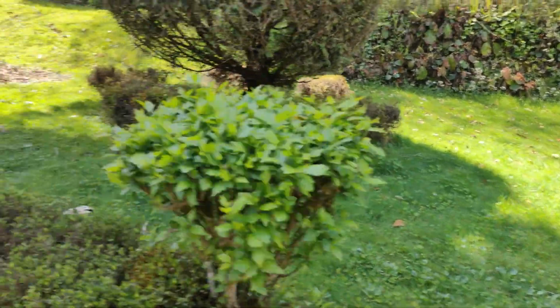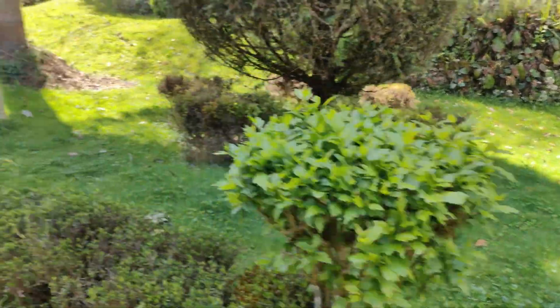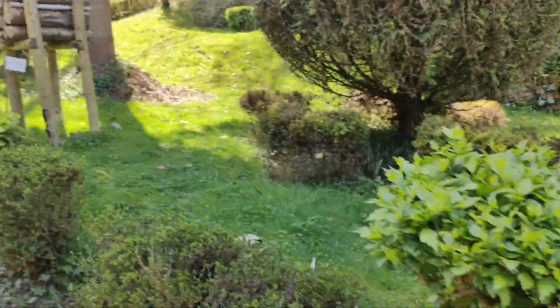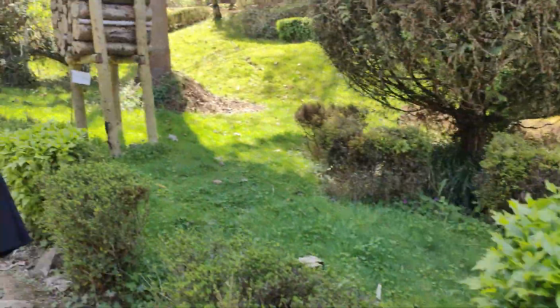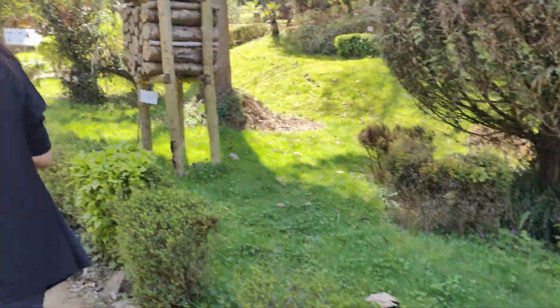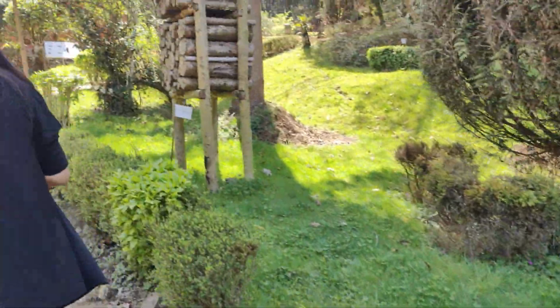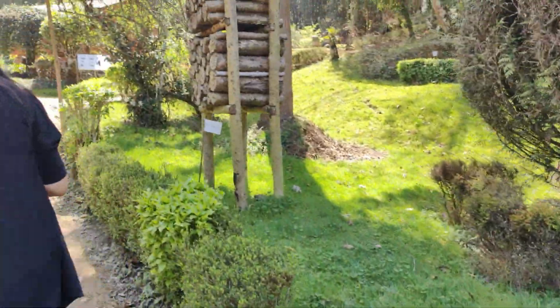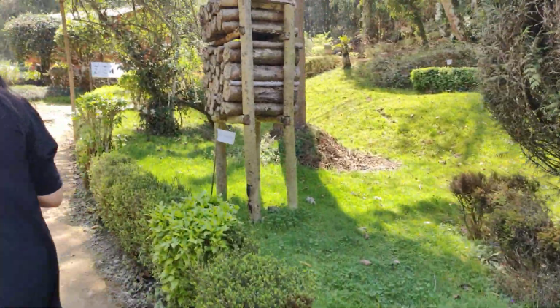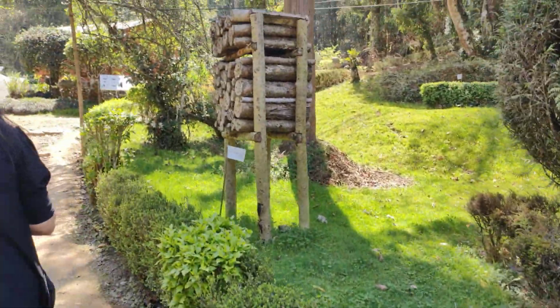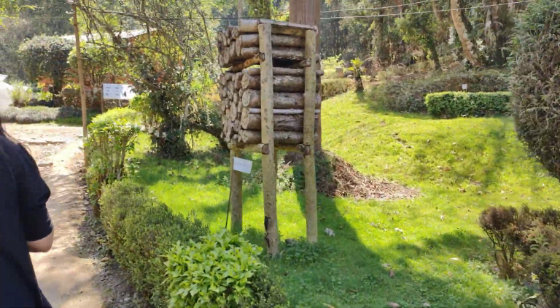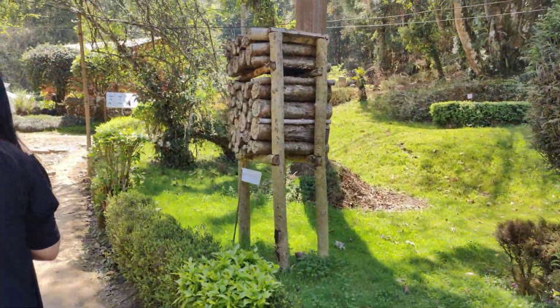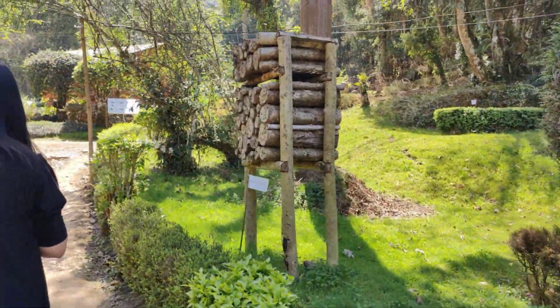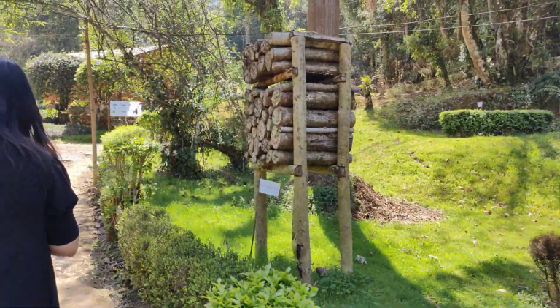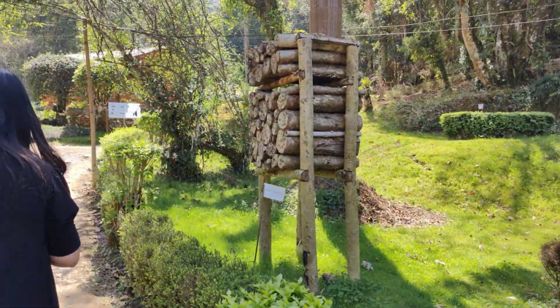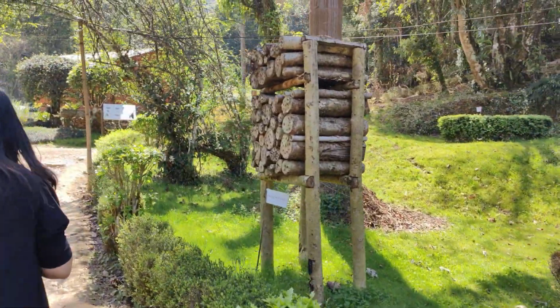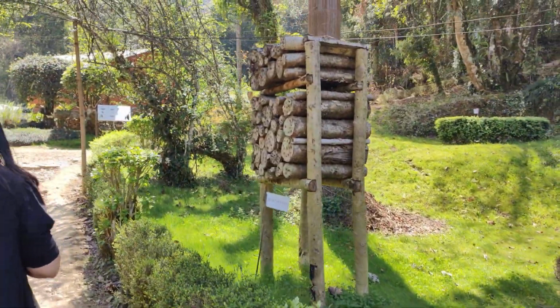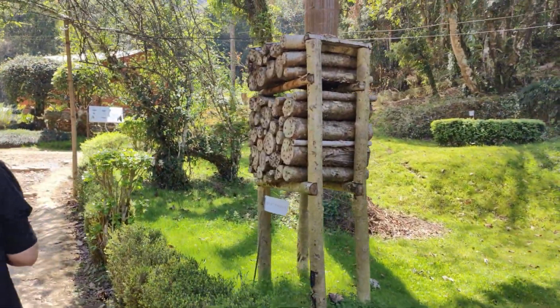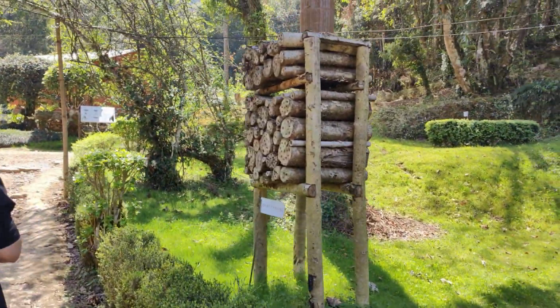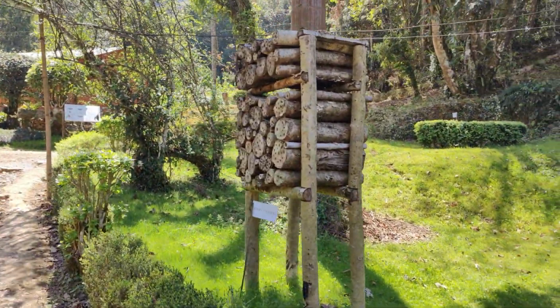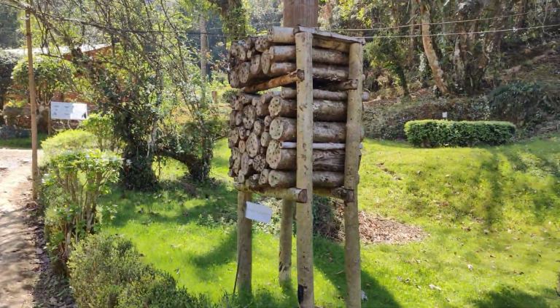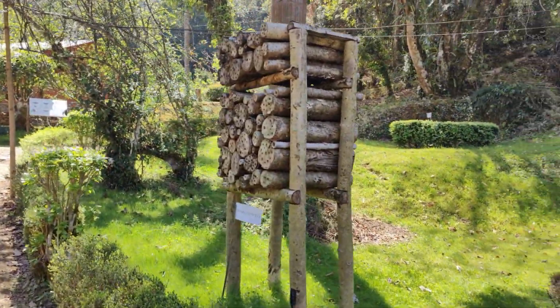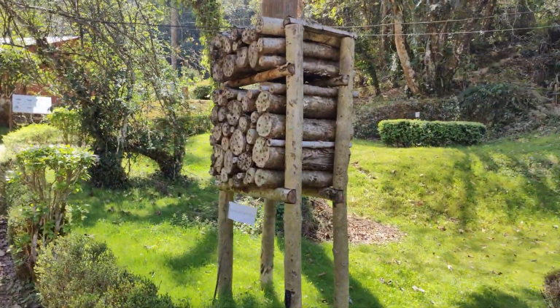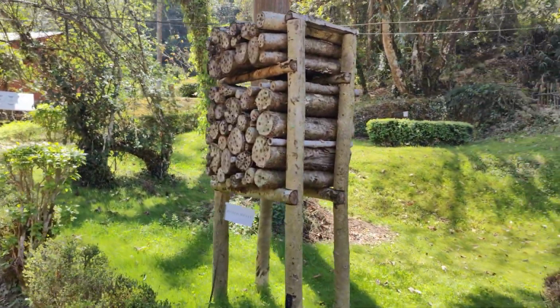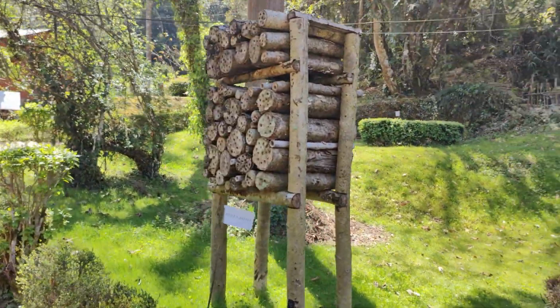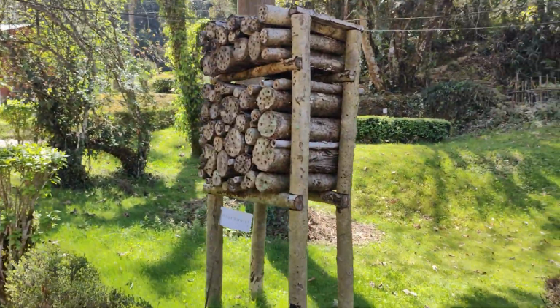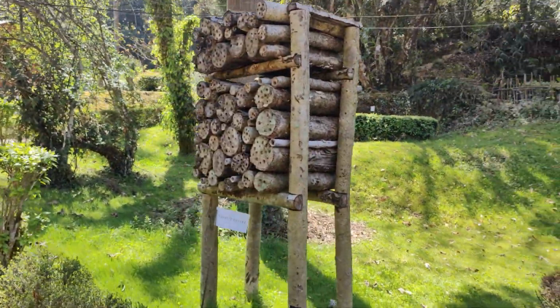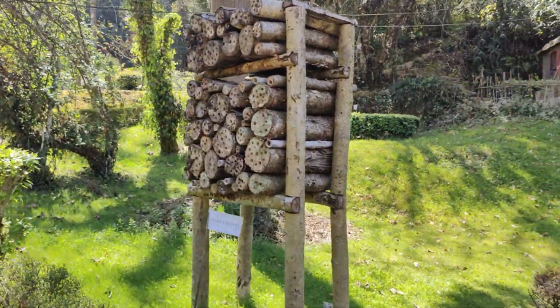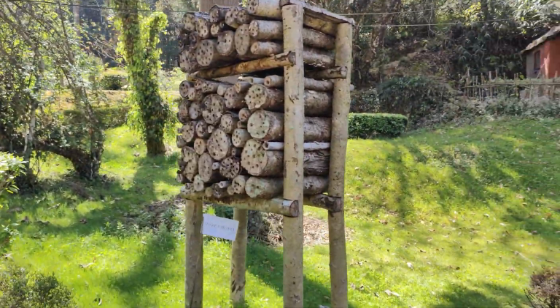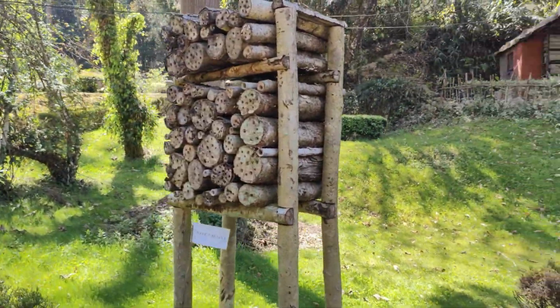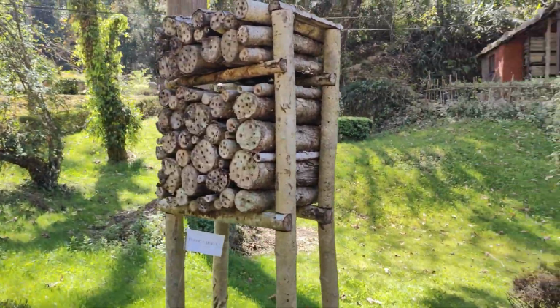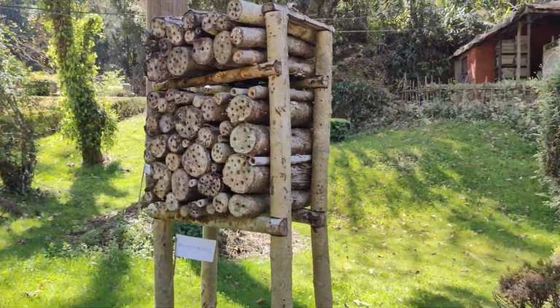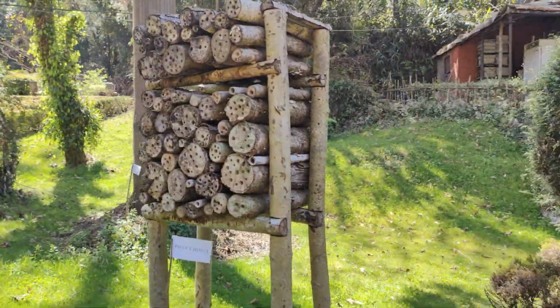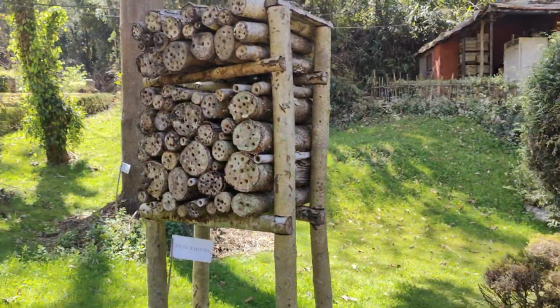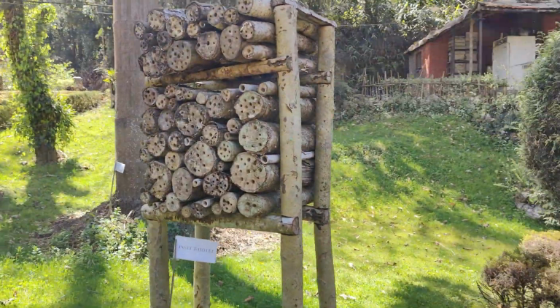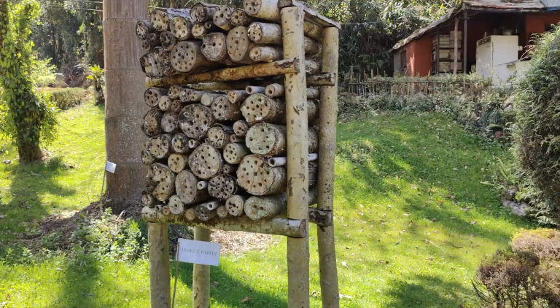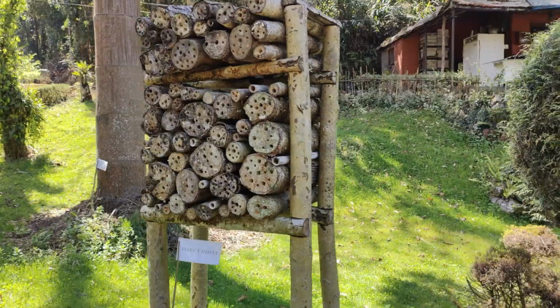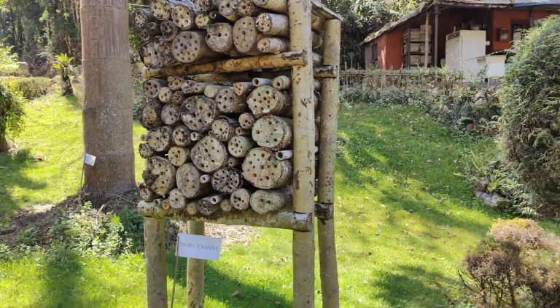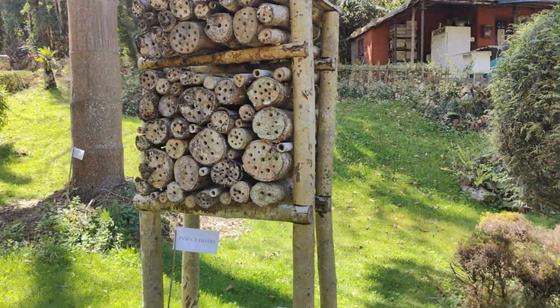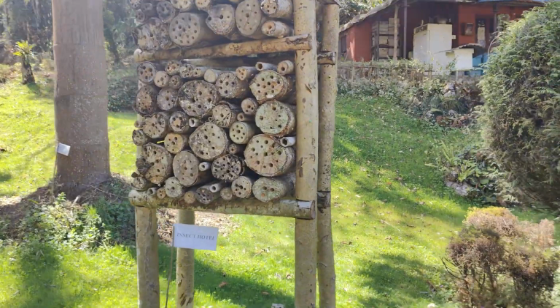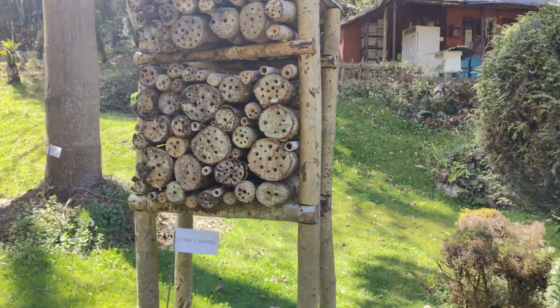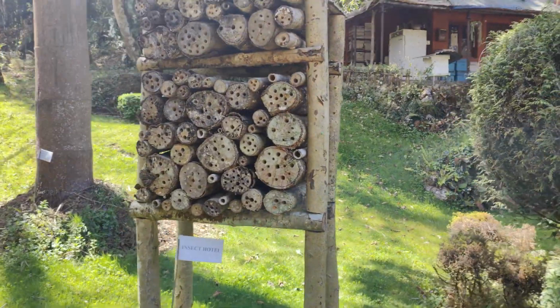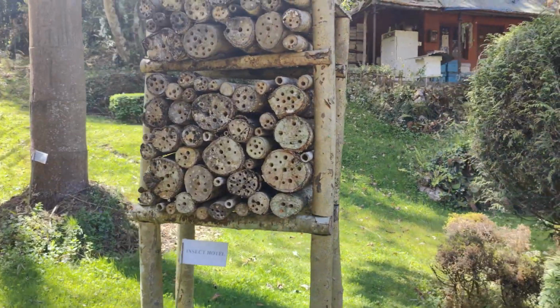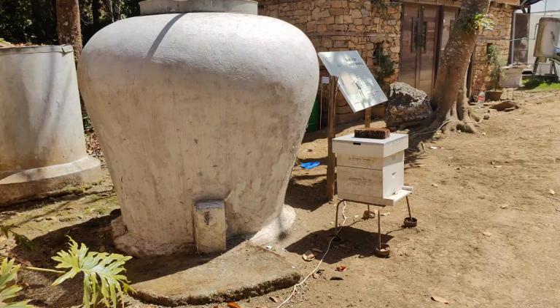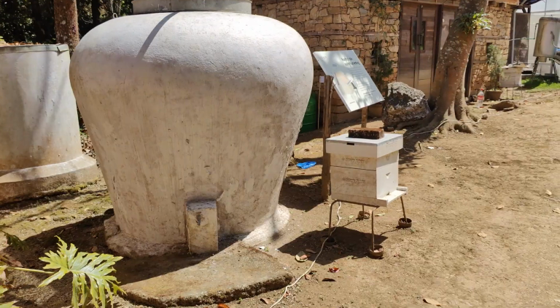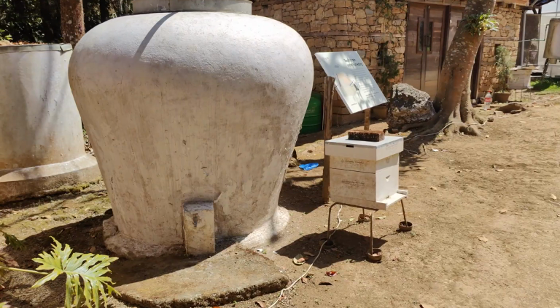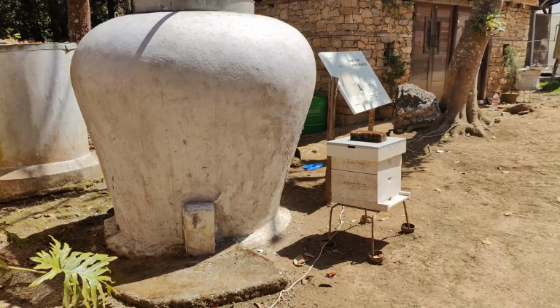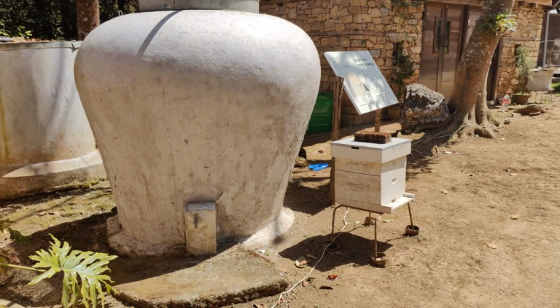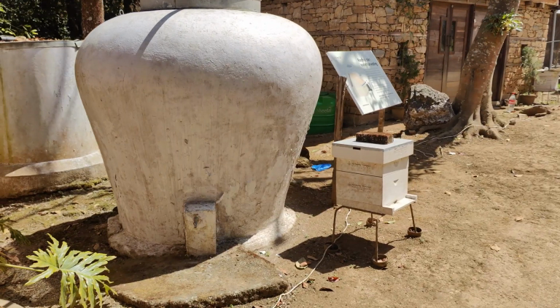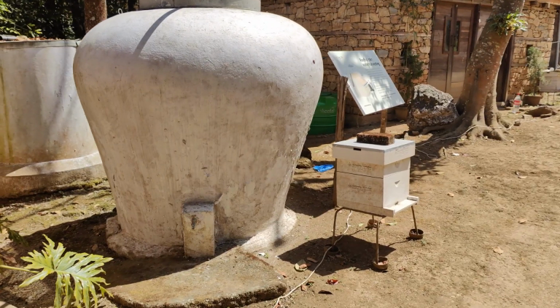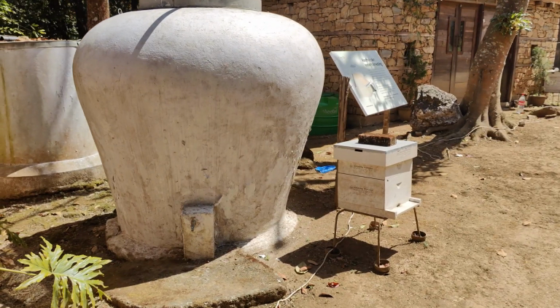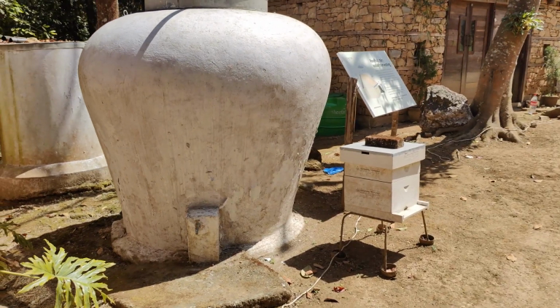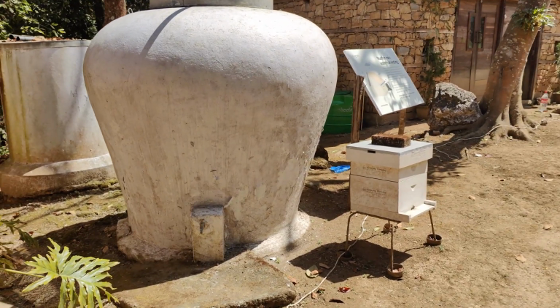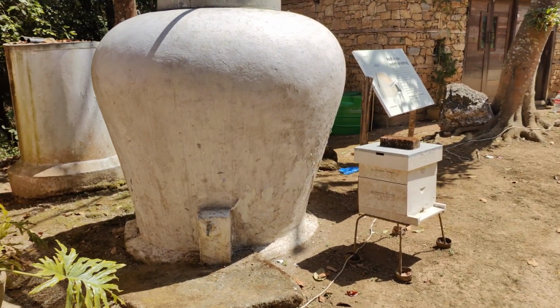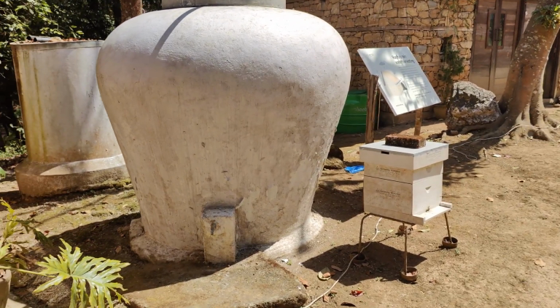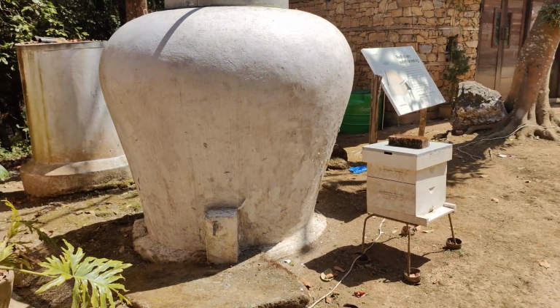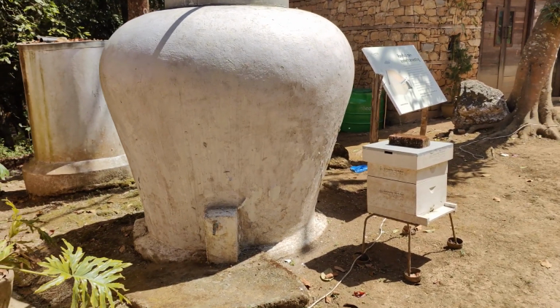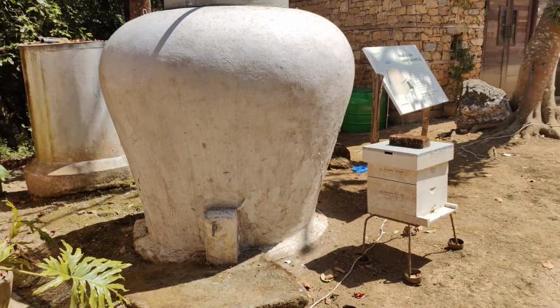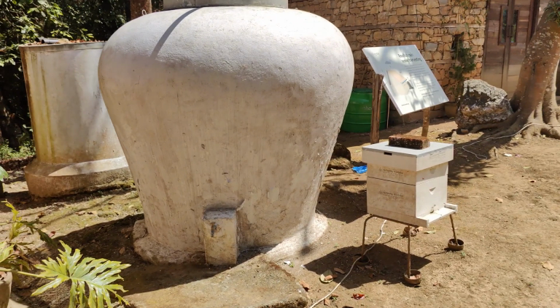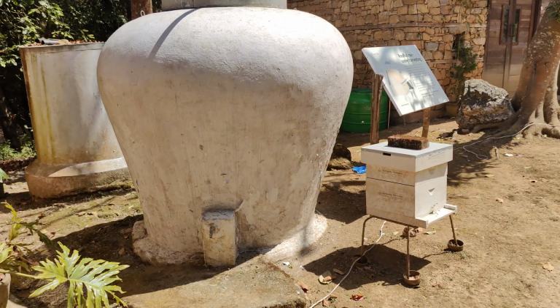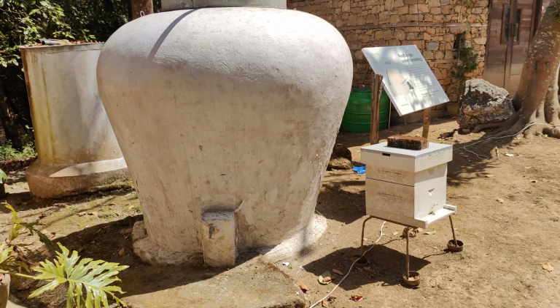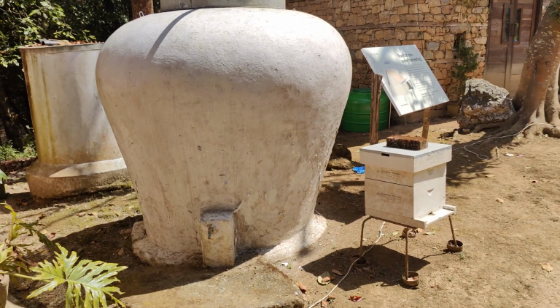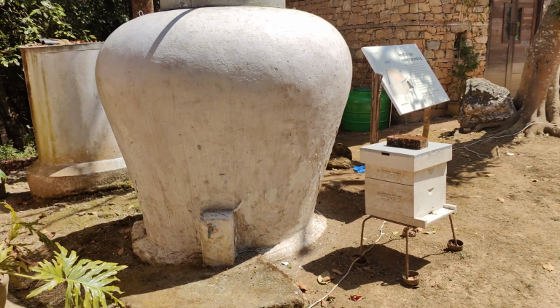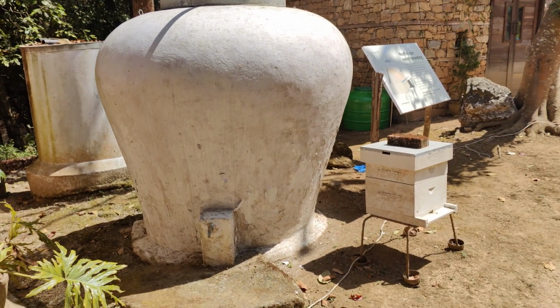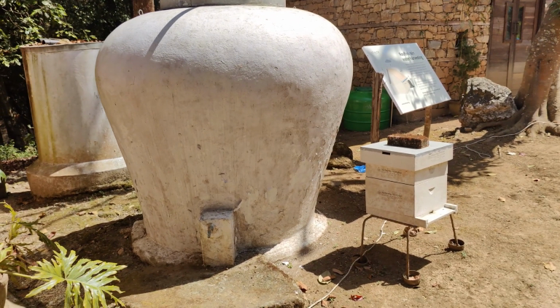This is an insect hotel. And here are methods of rainwater harvesting.